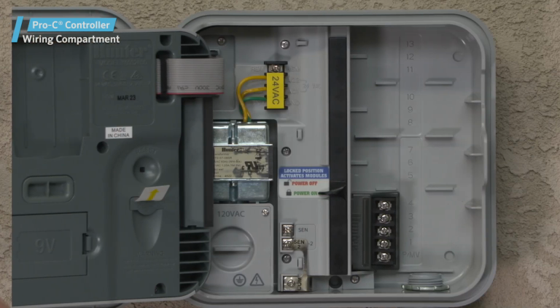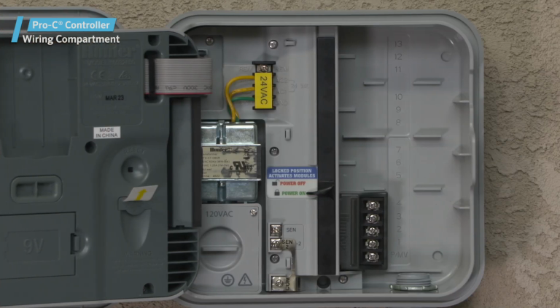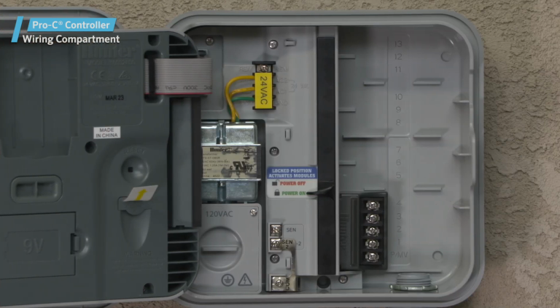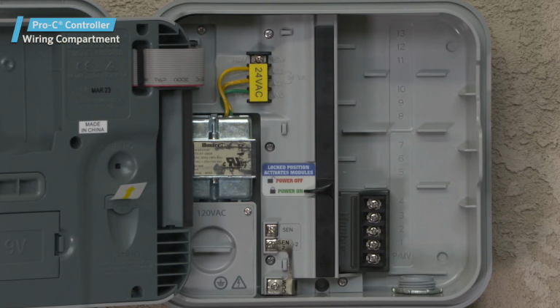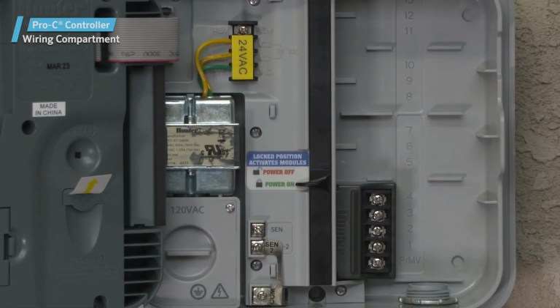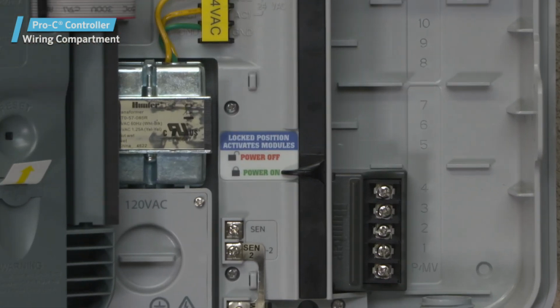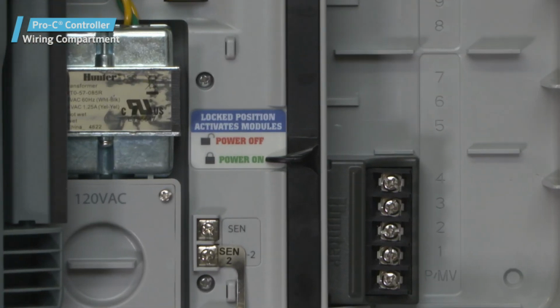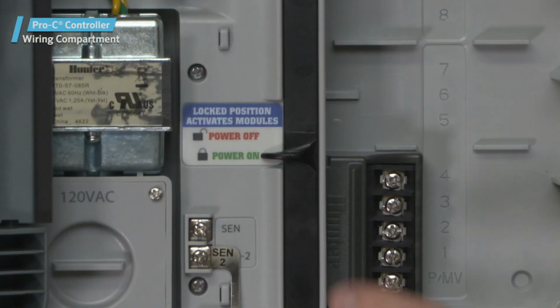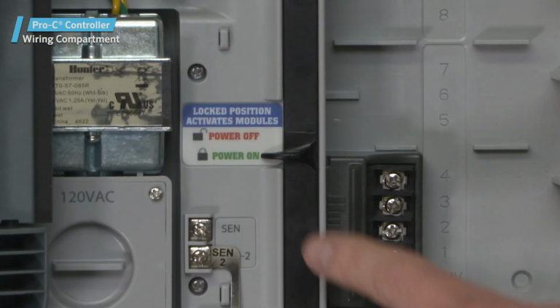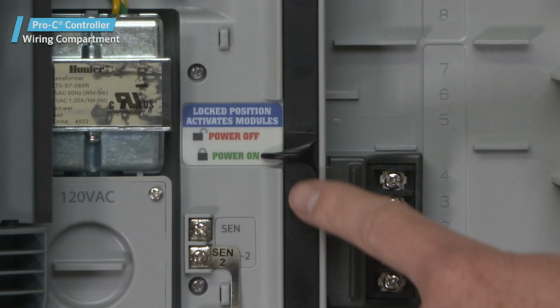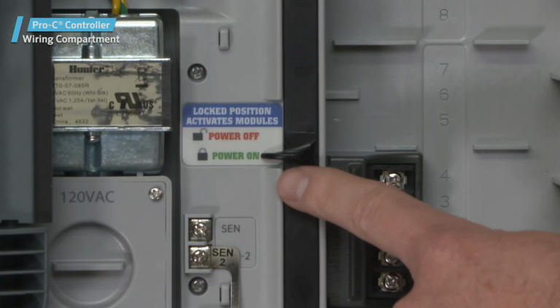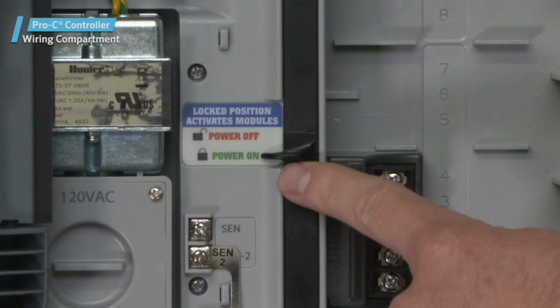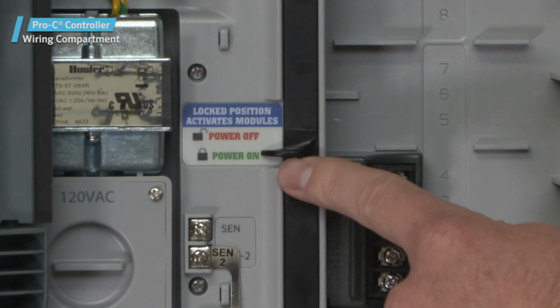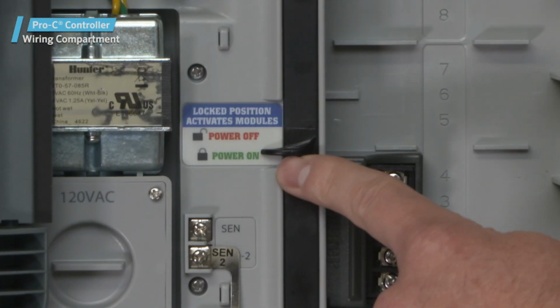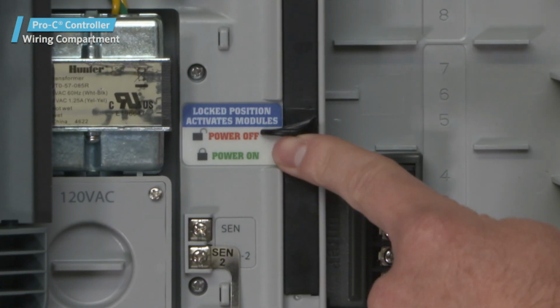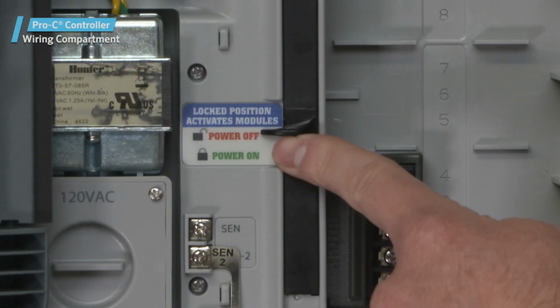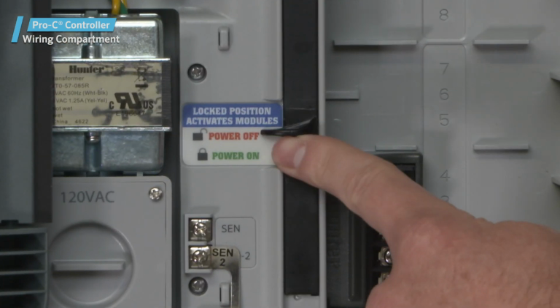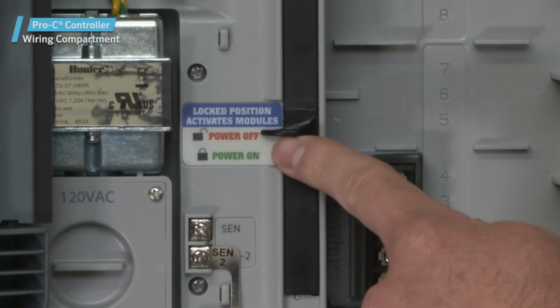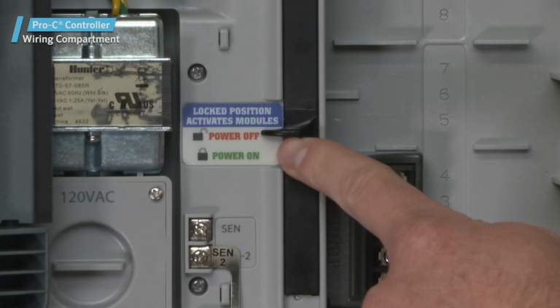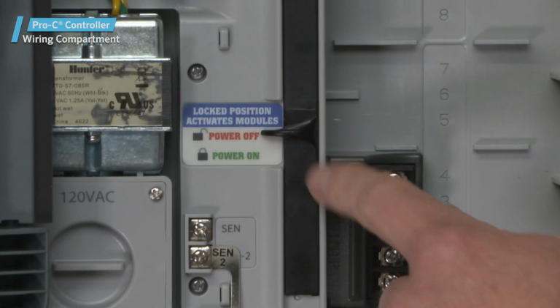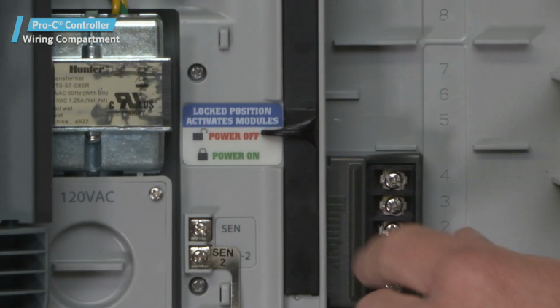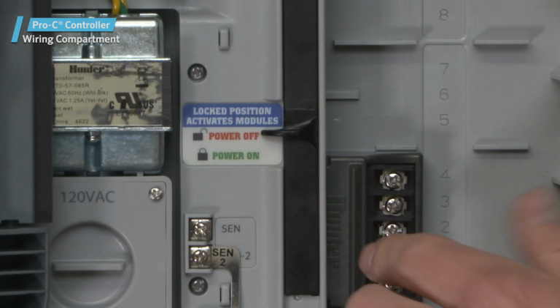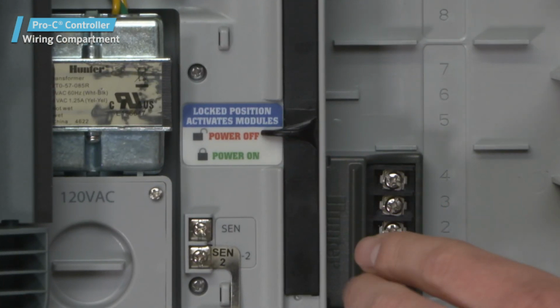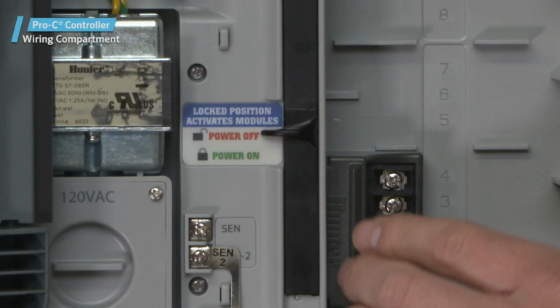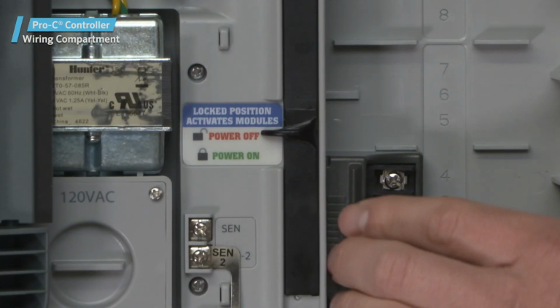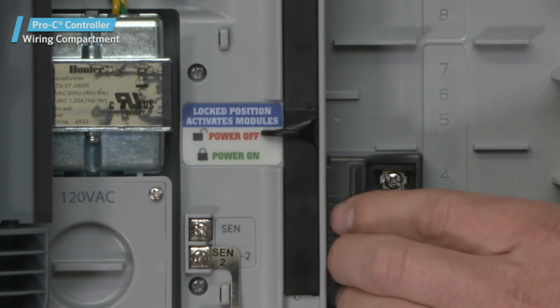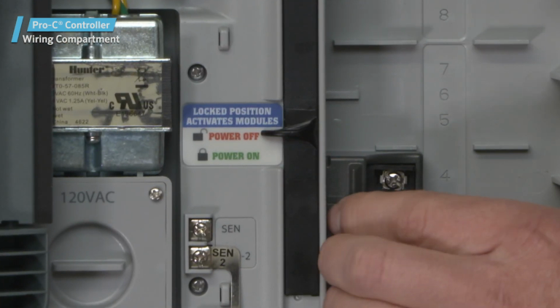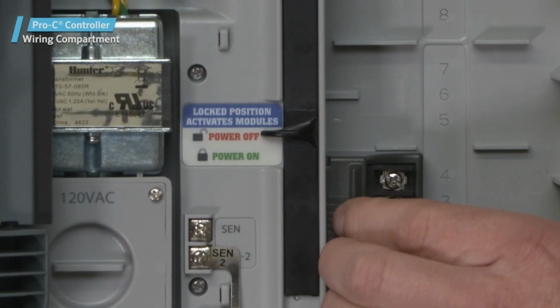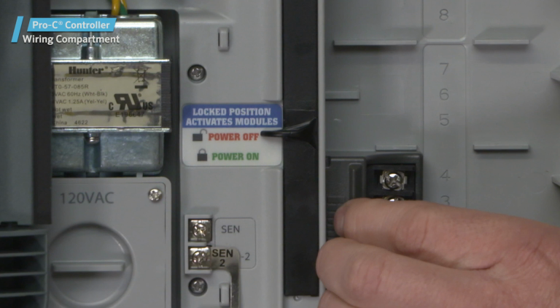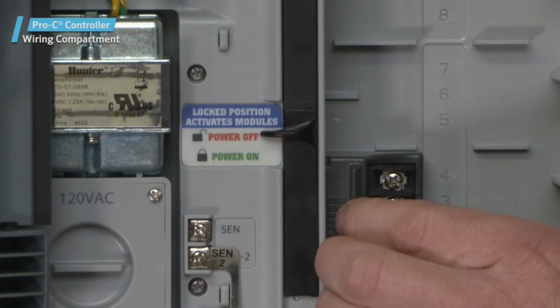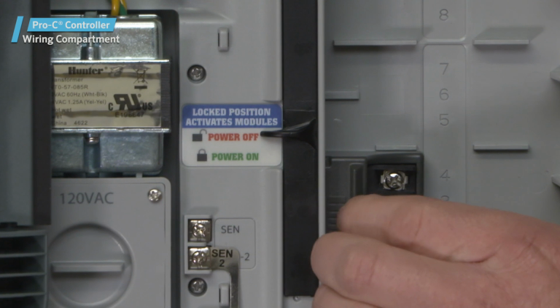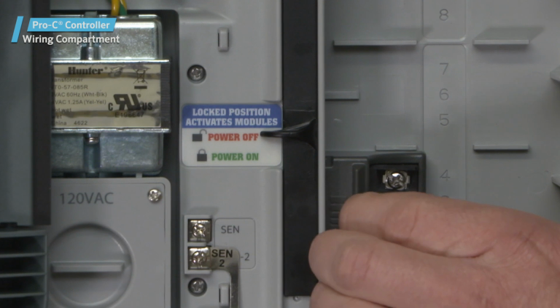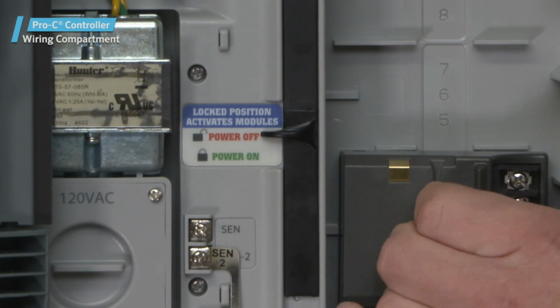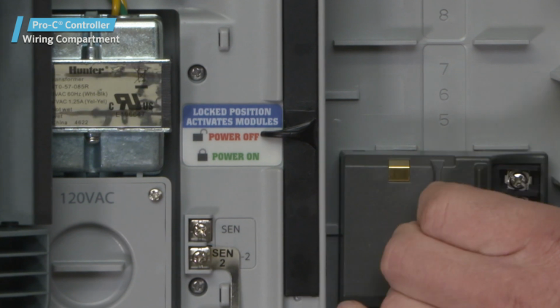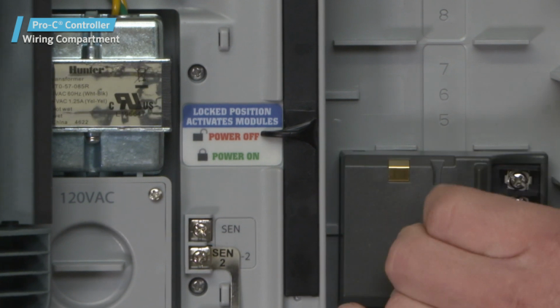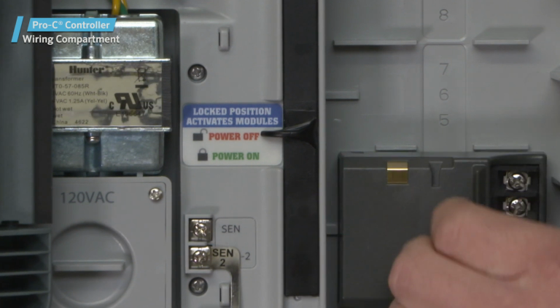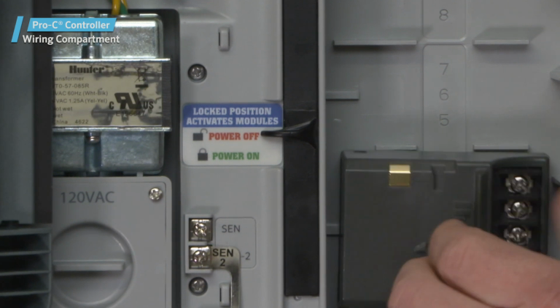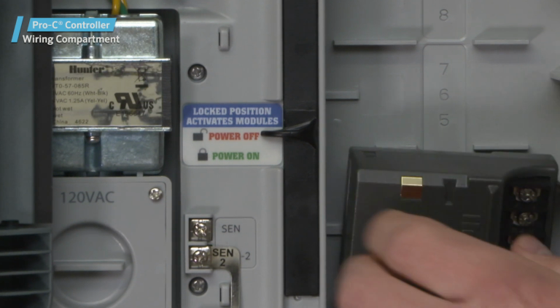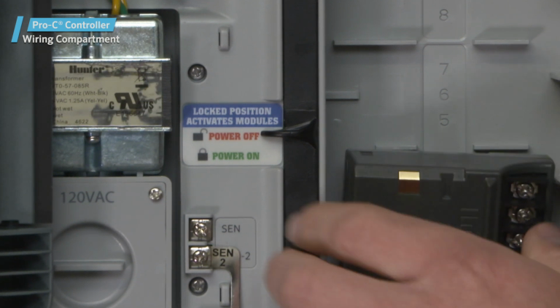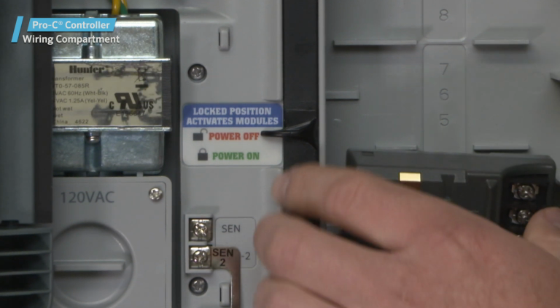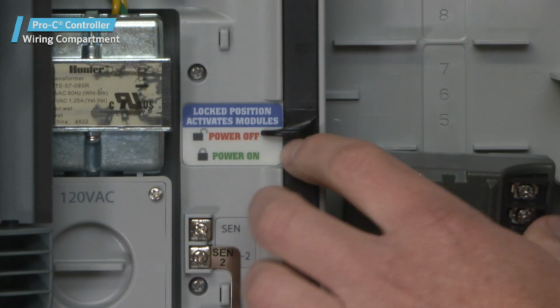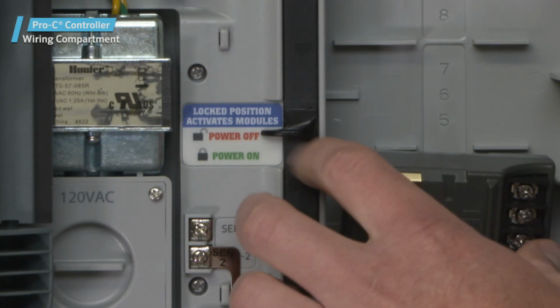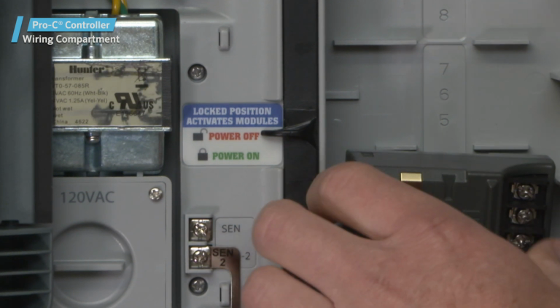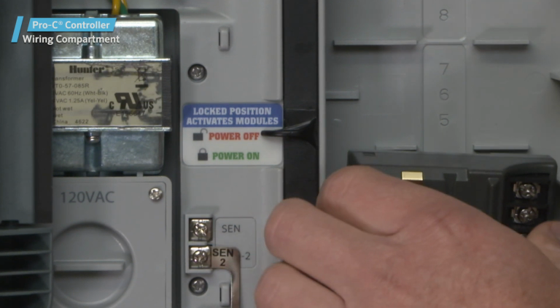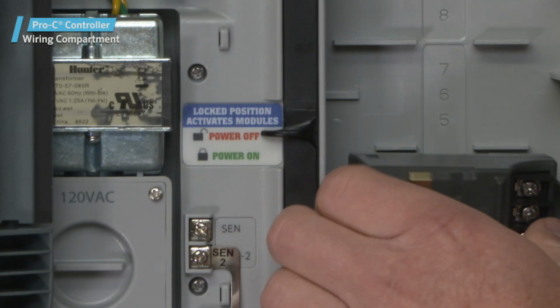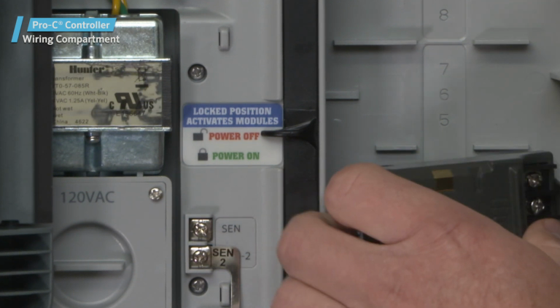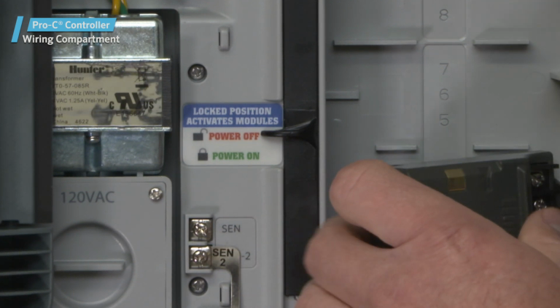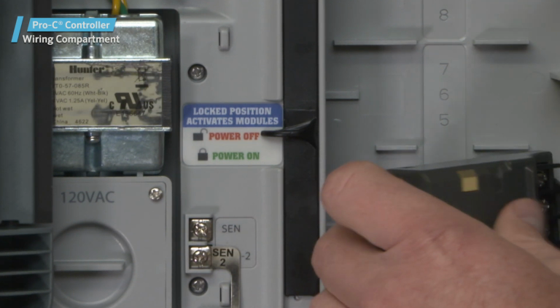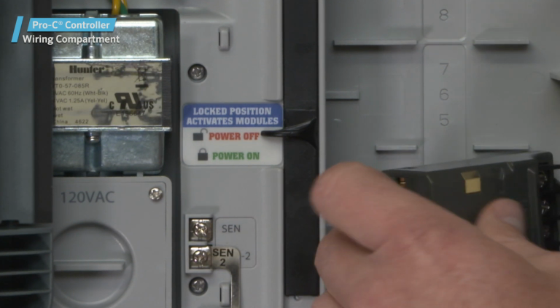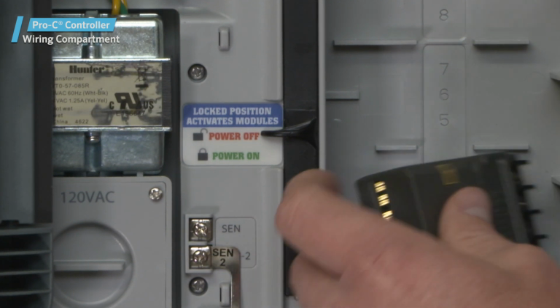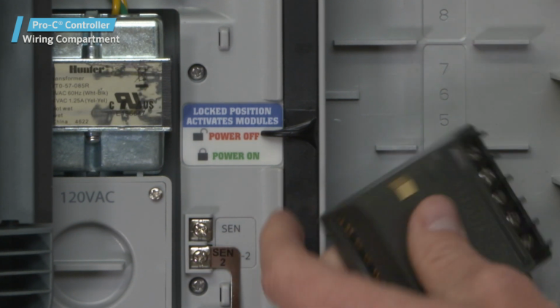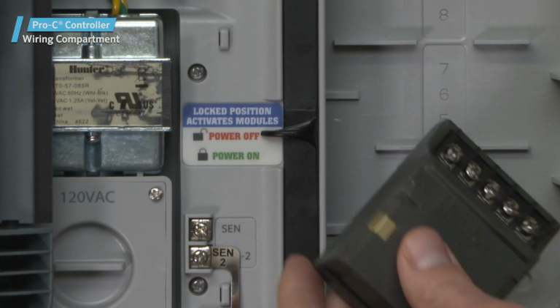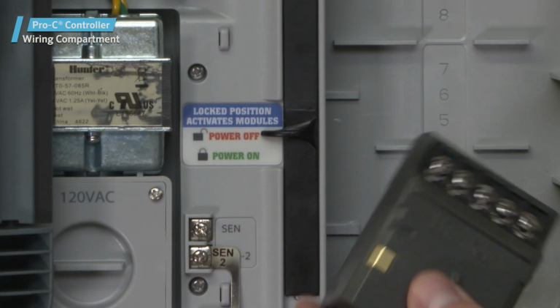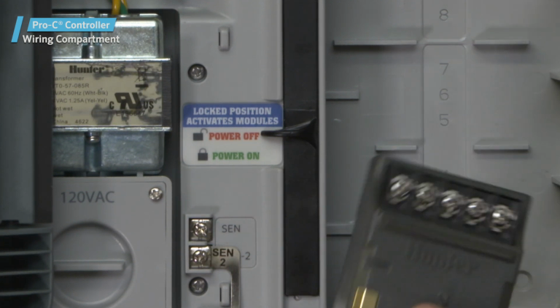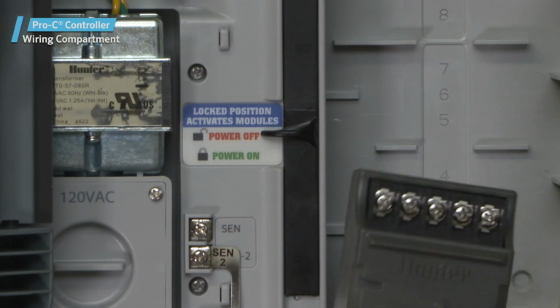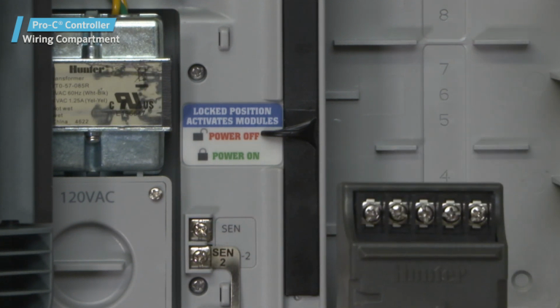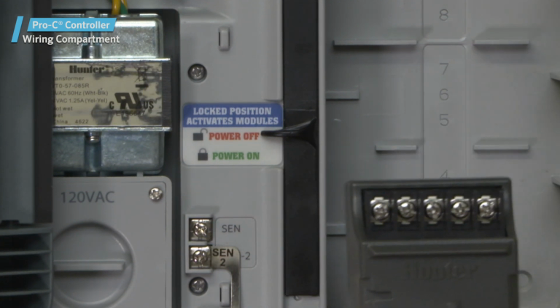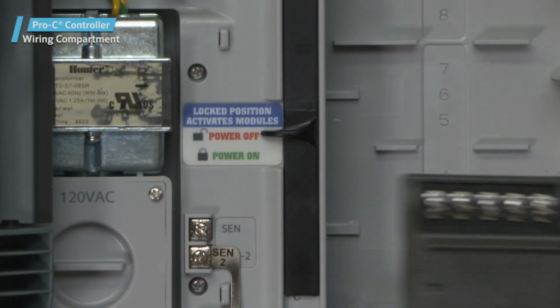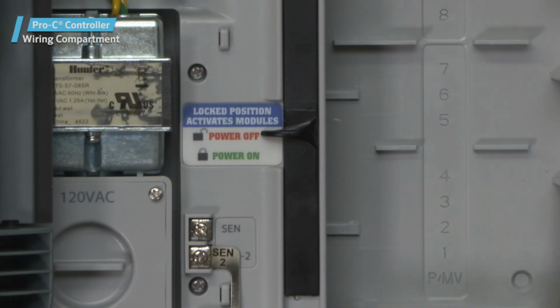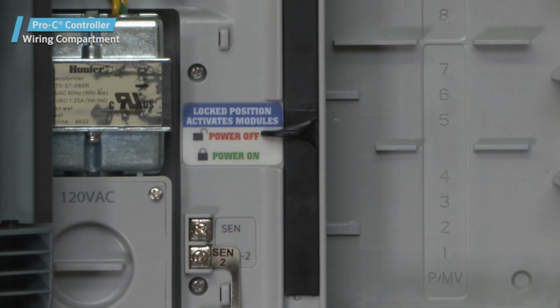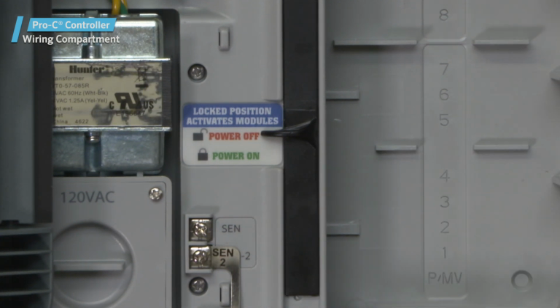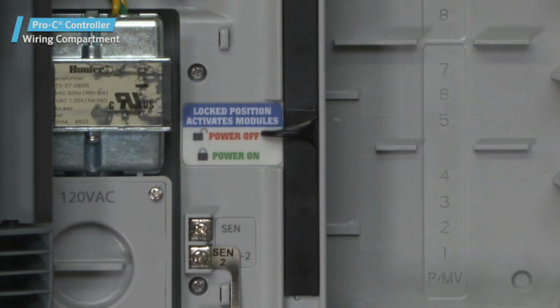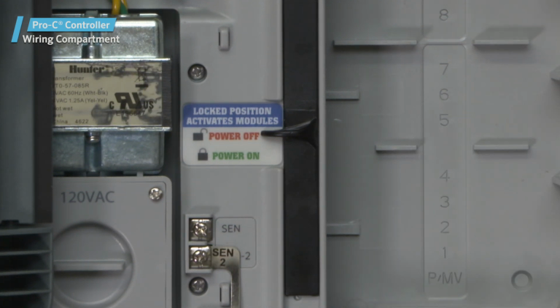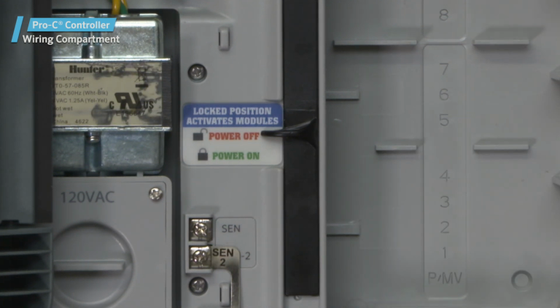The Power Slide. Slide the Power Slide to on or off when inserting and removing PCM output modules.